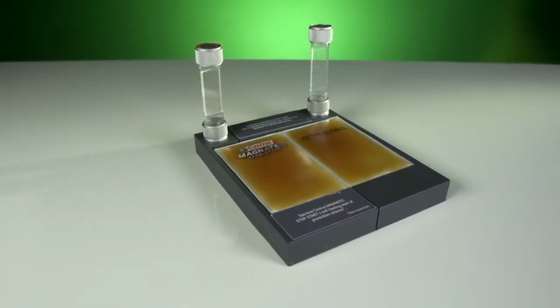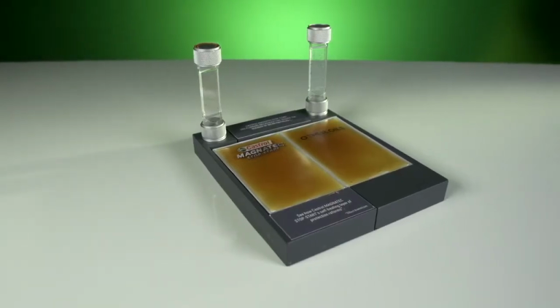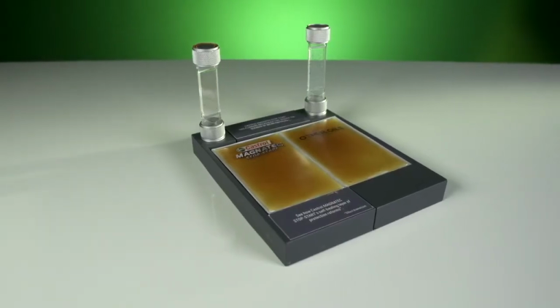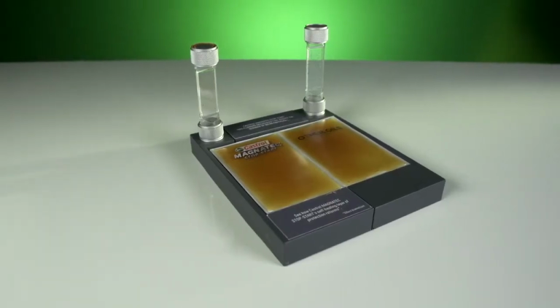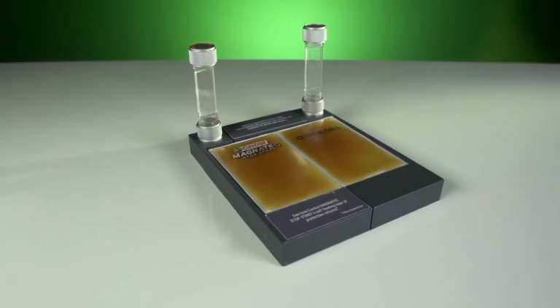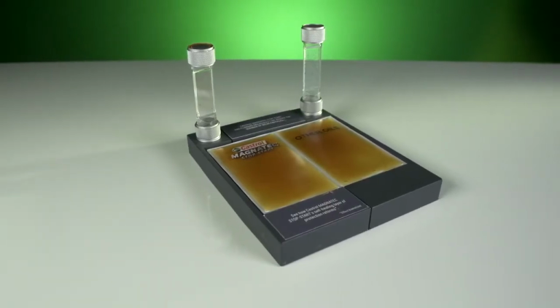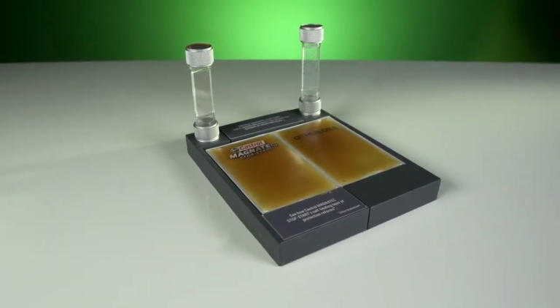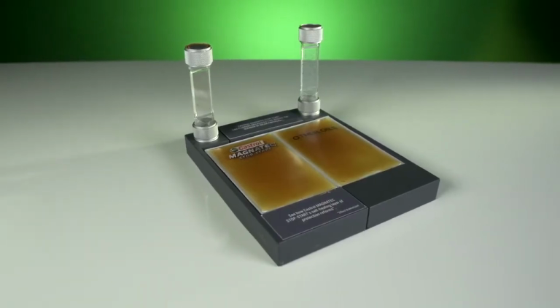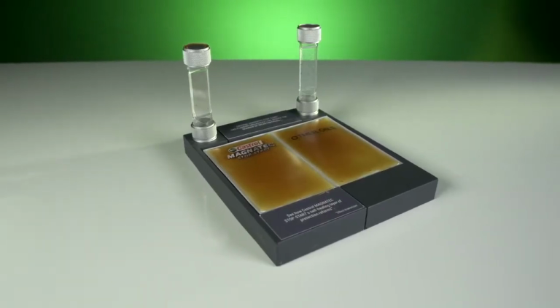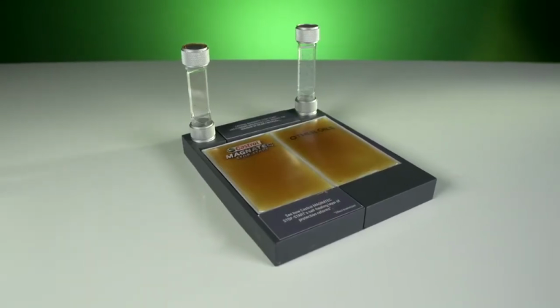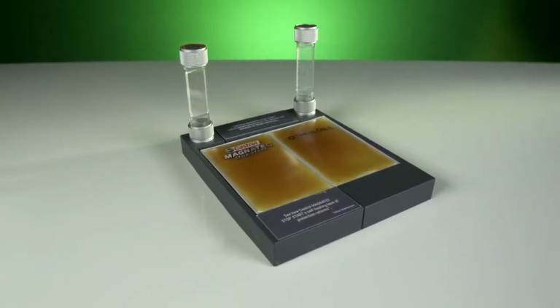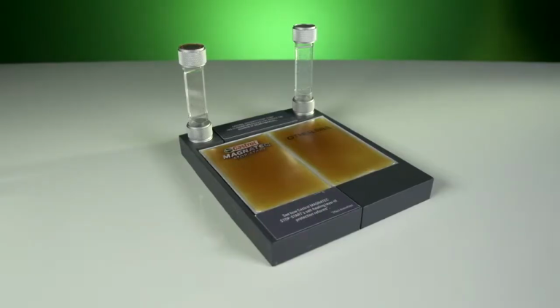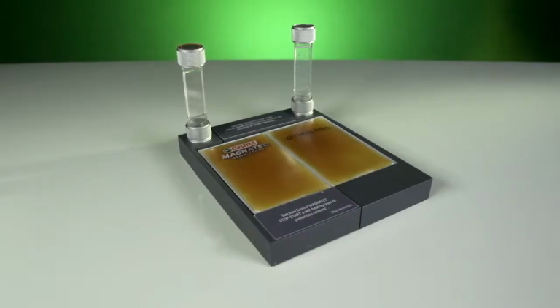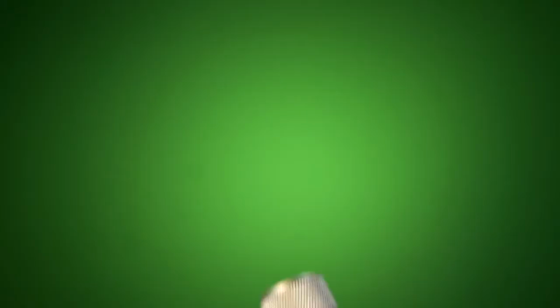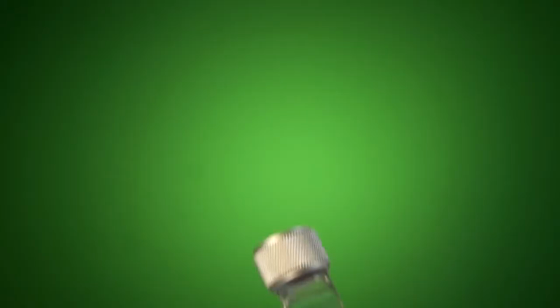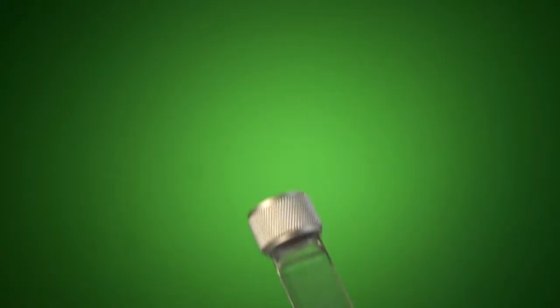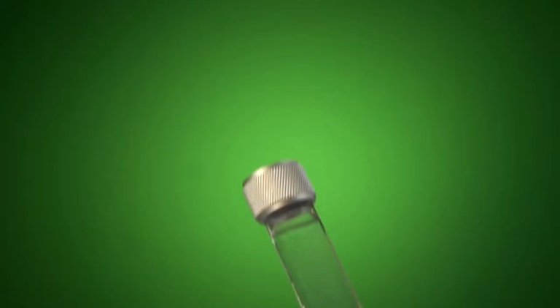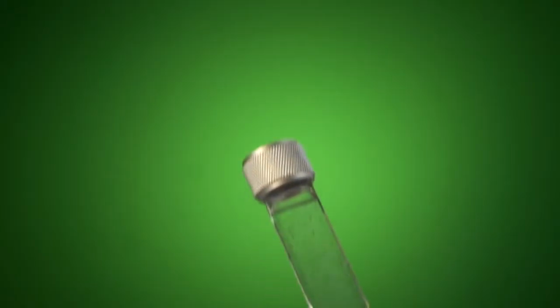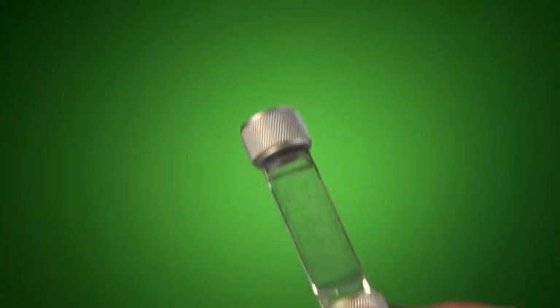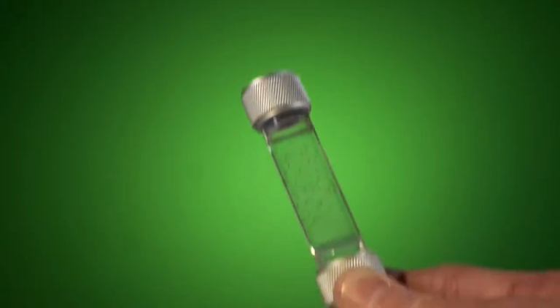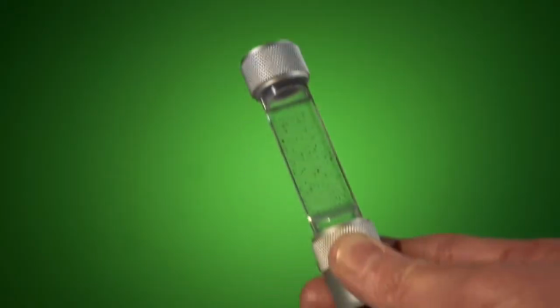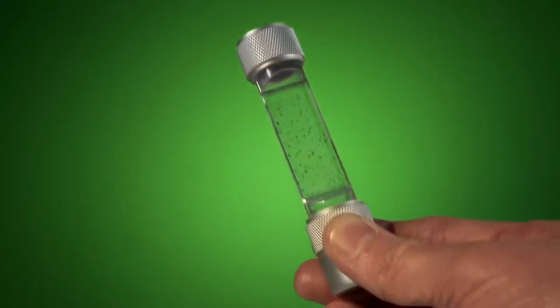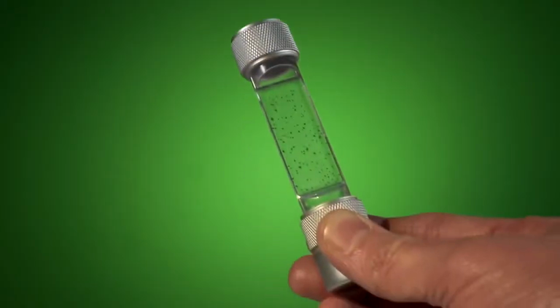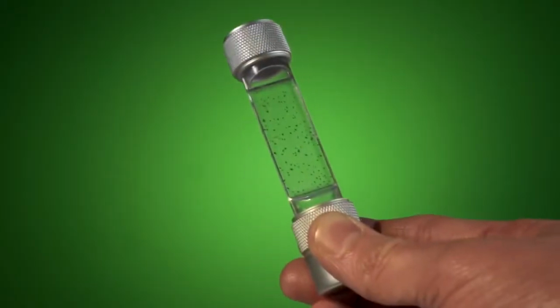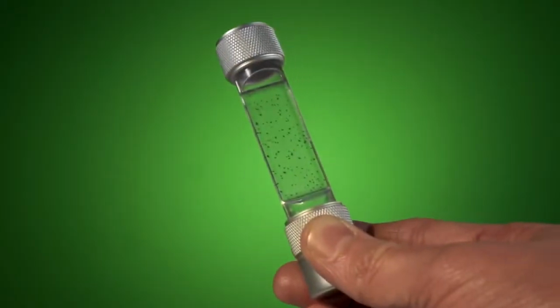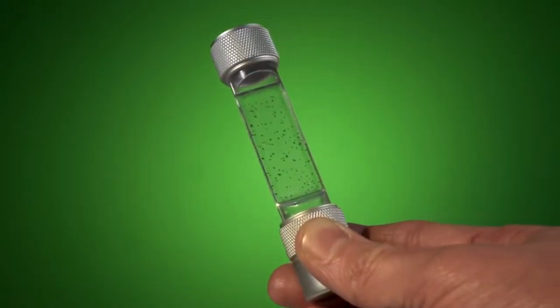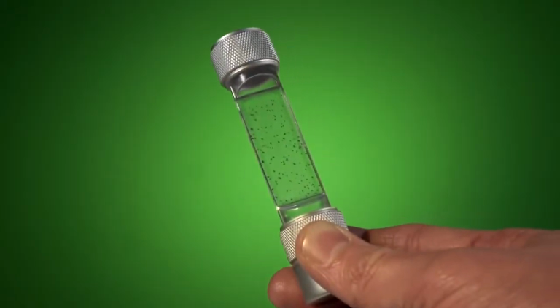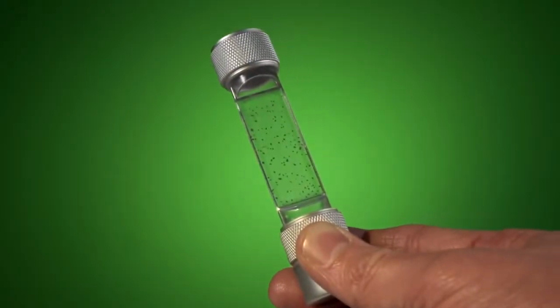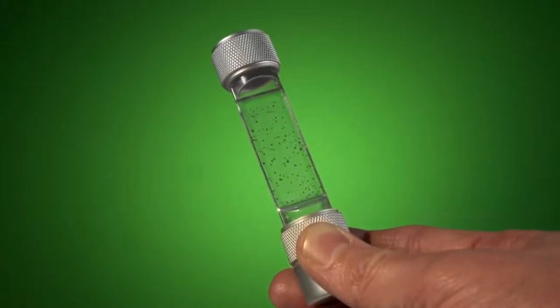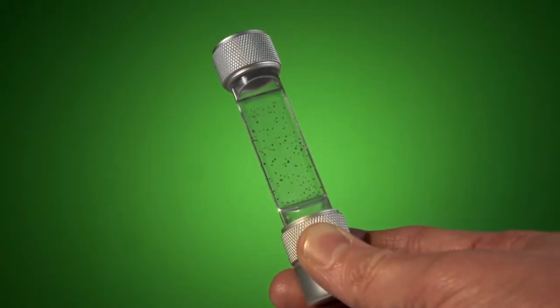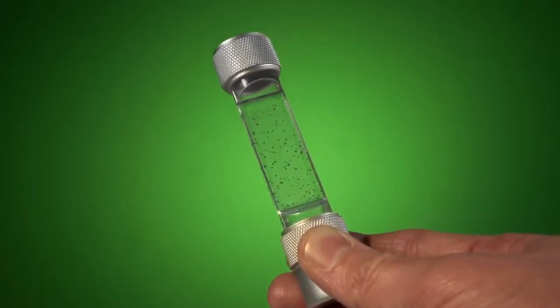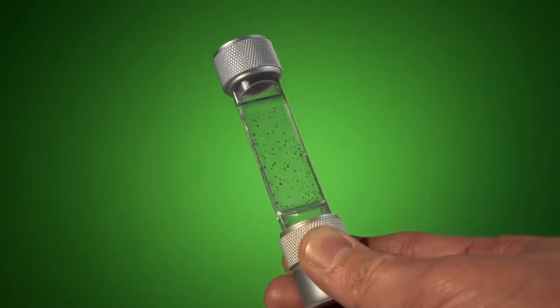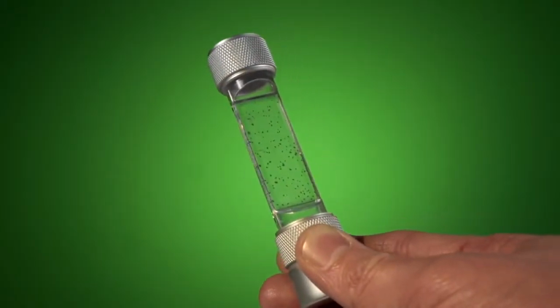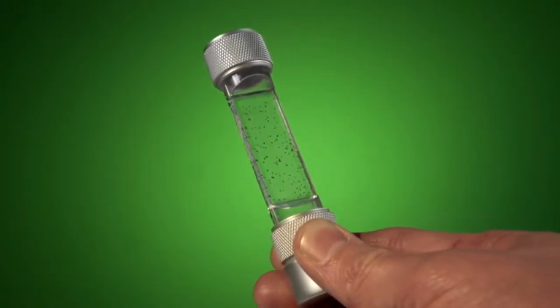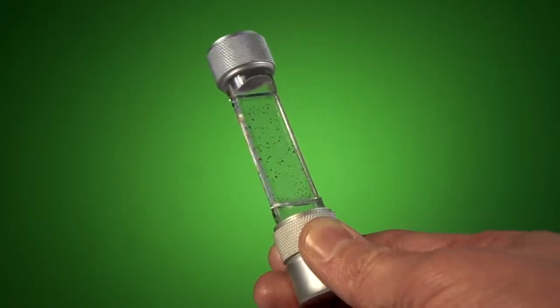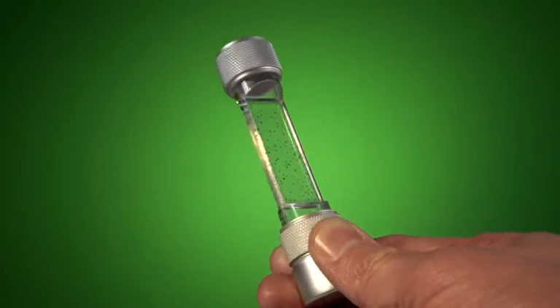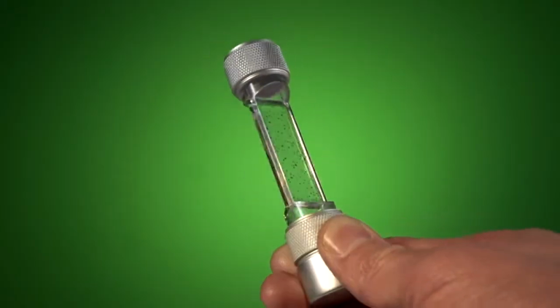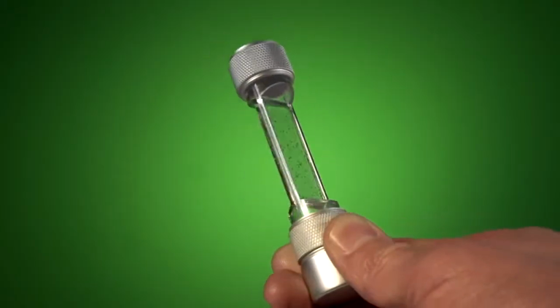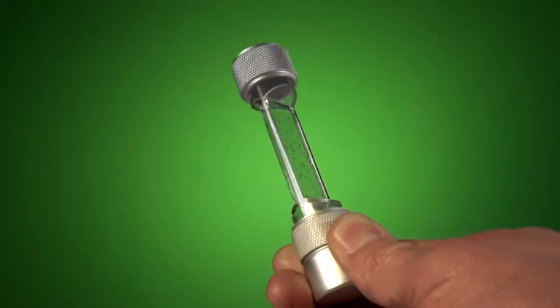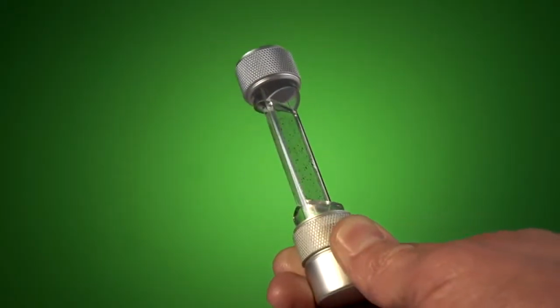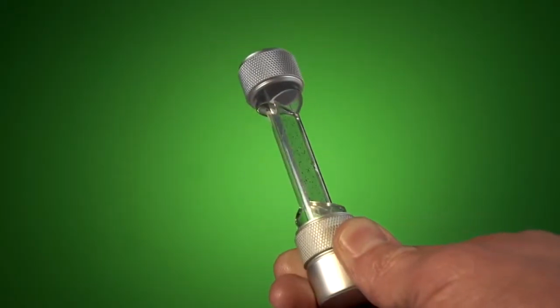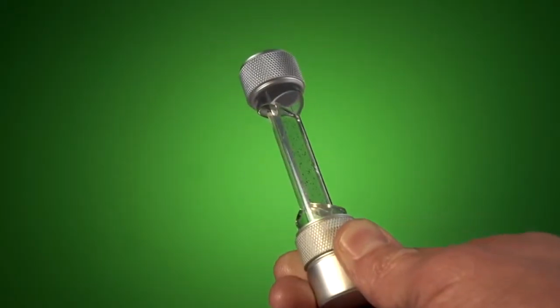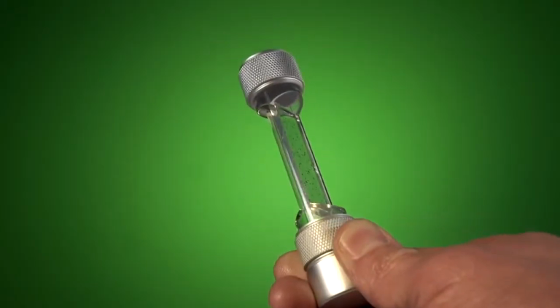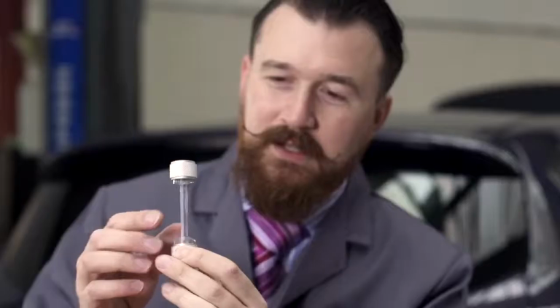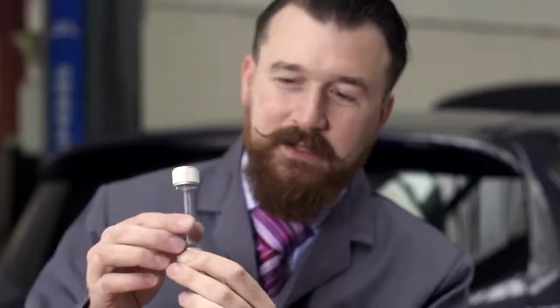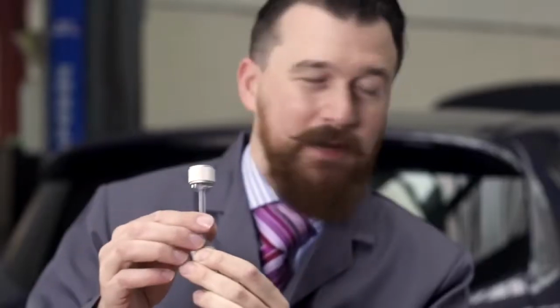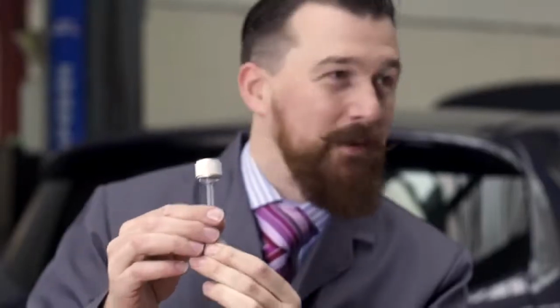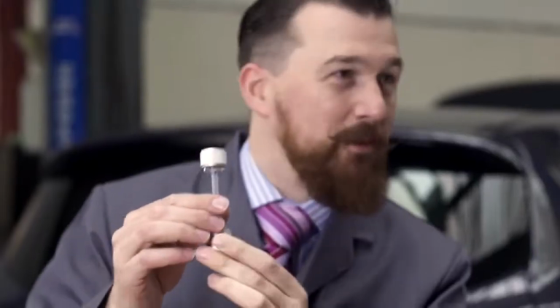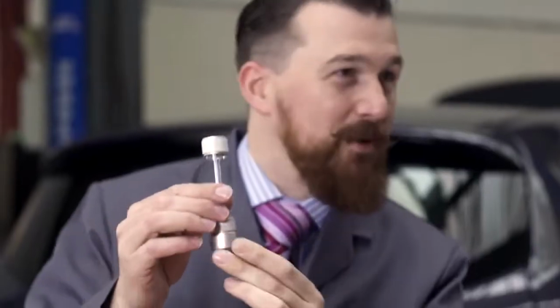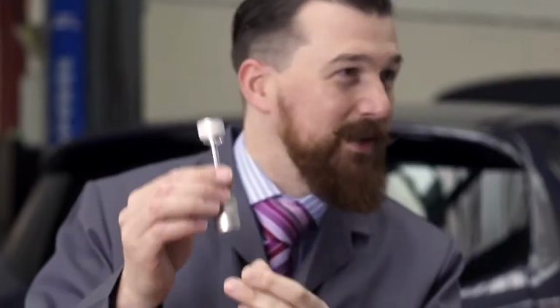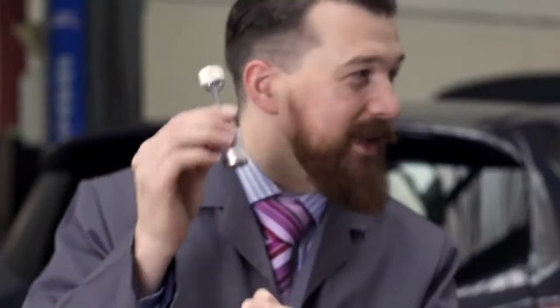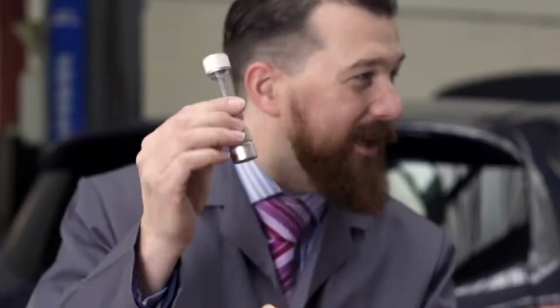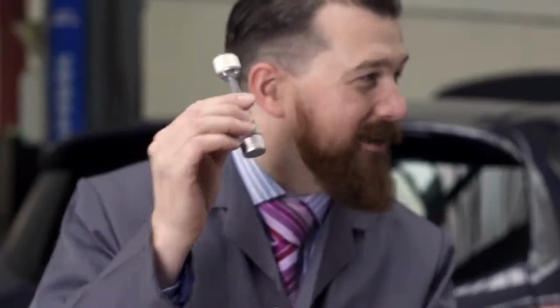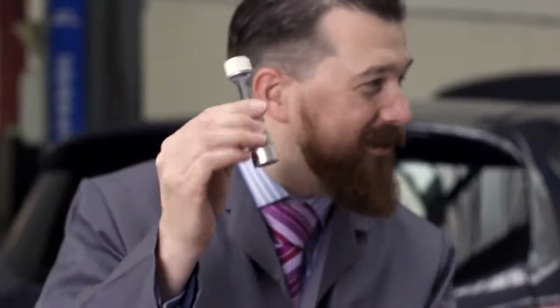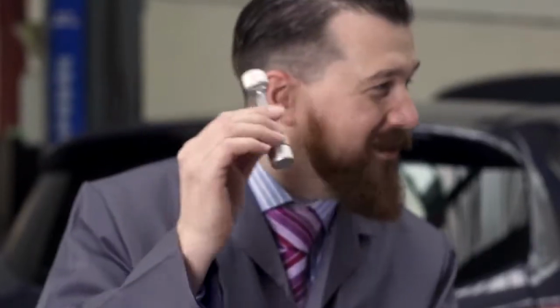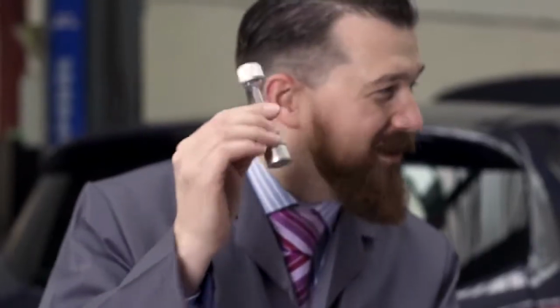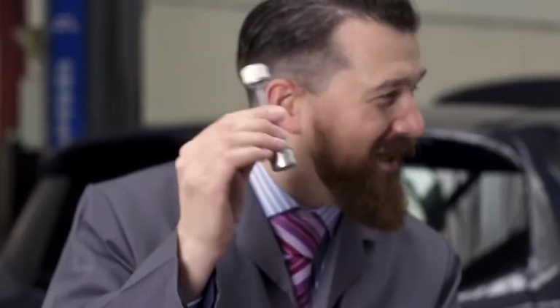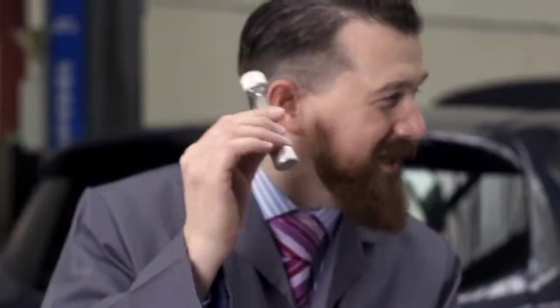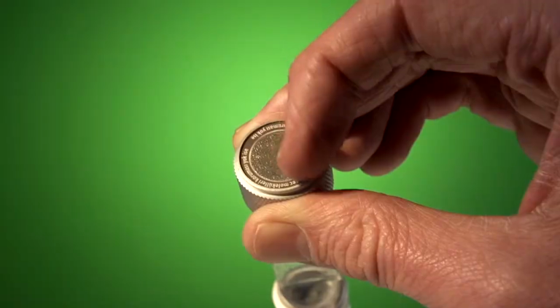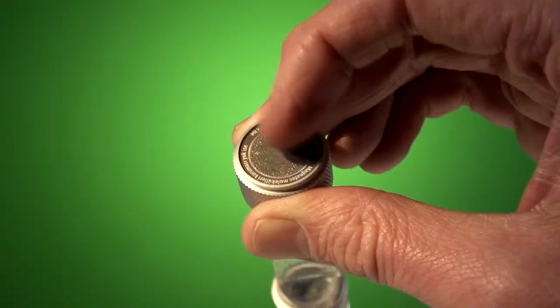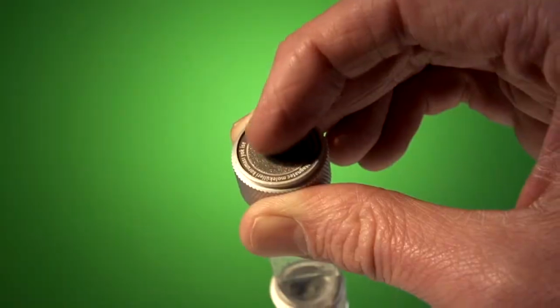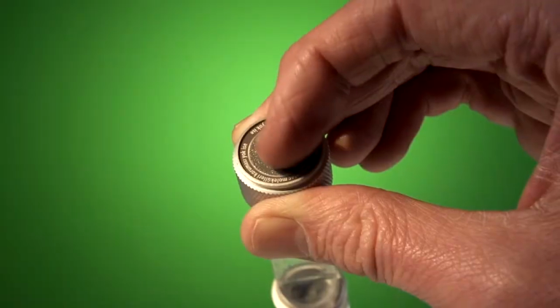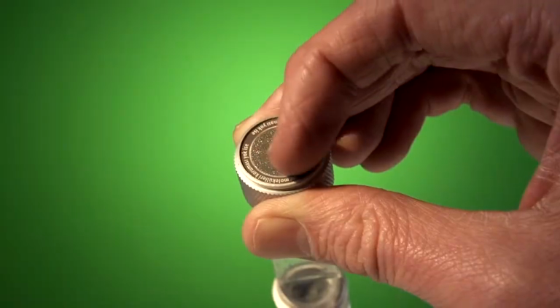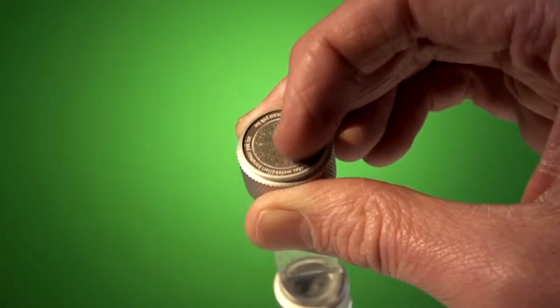It shows the microscopic particles of wear found in an engine, which you can see, hear and feel.